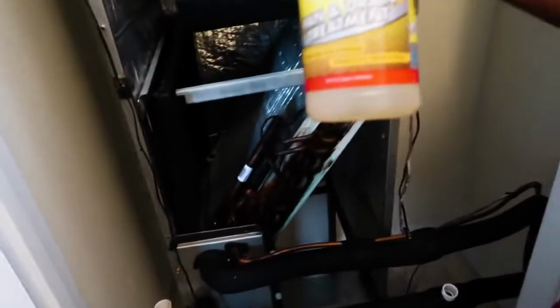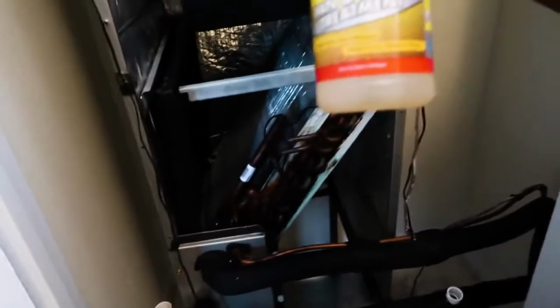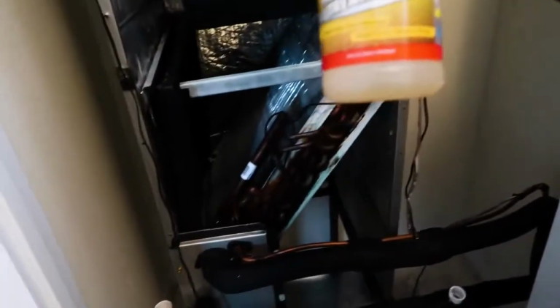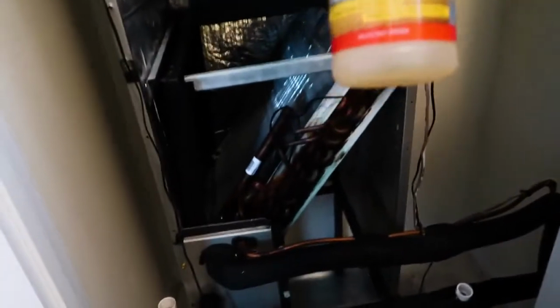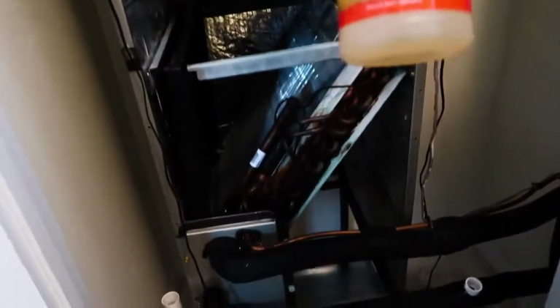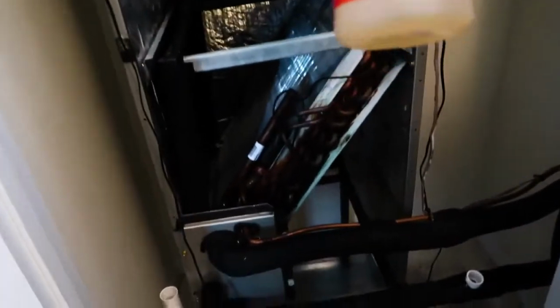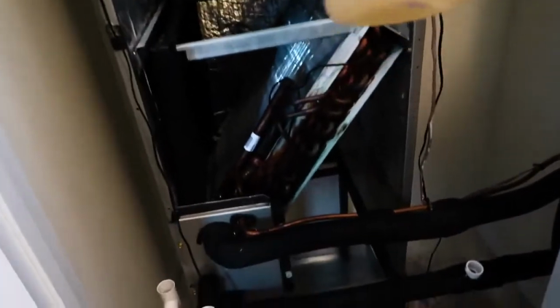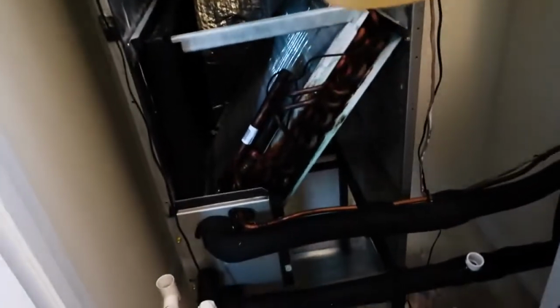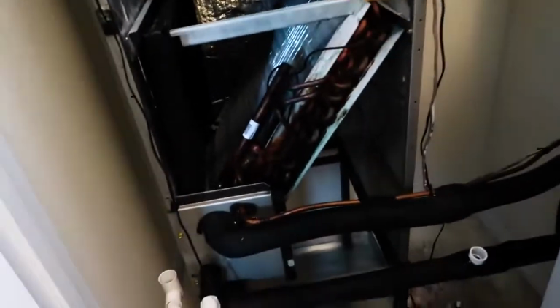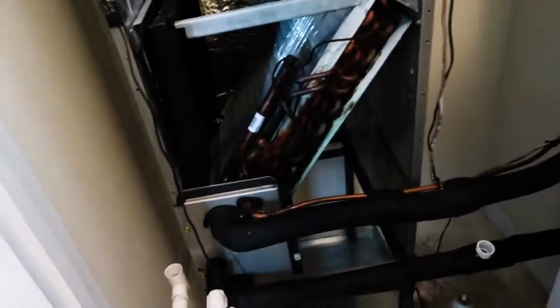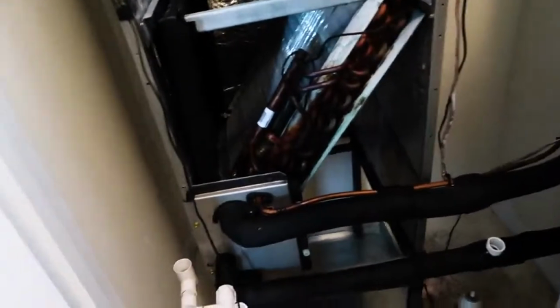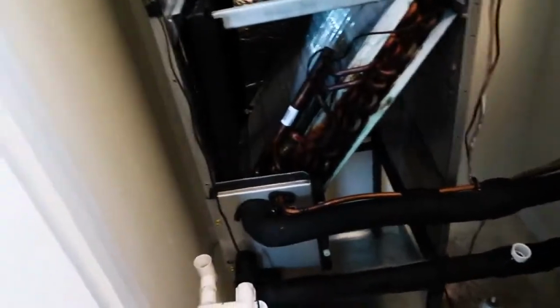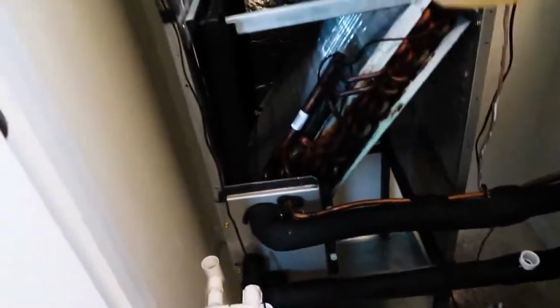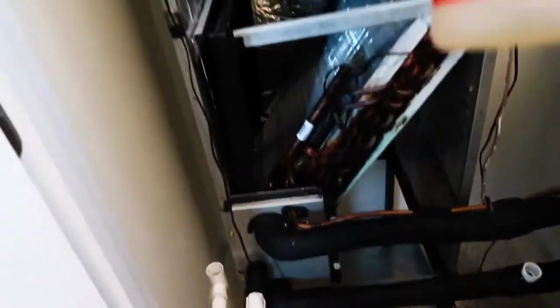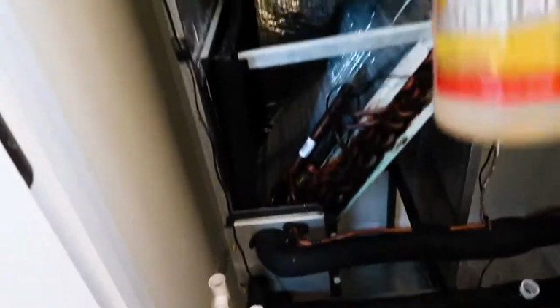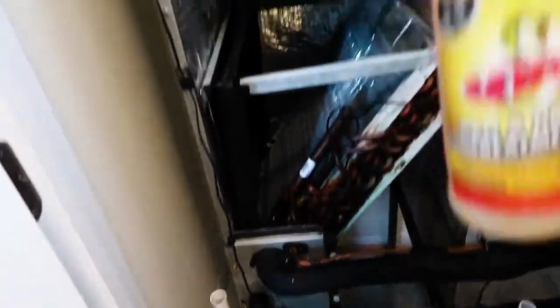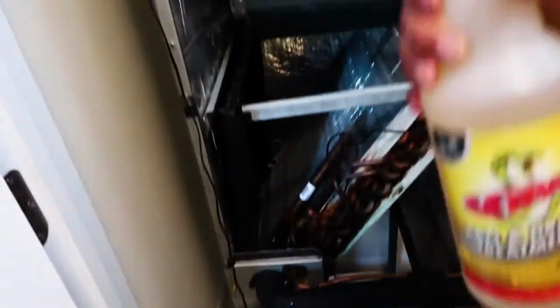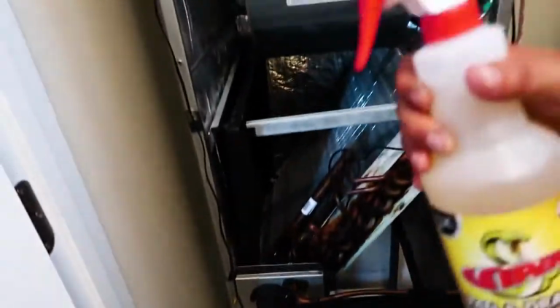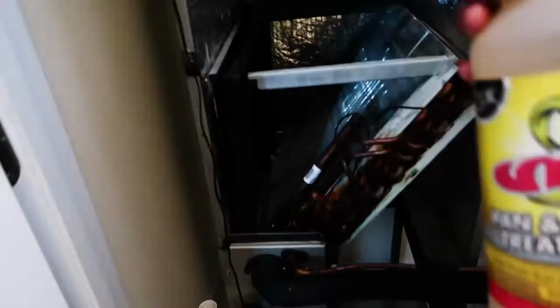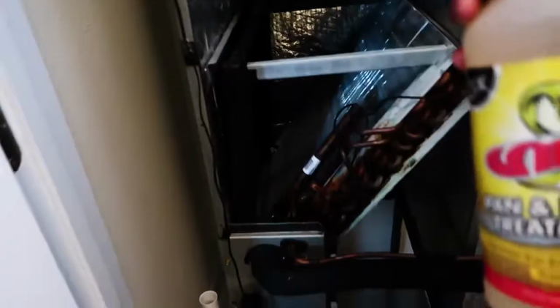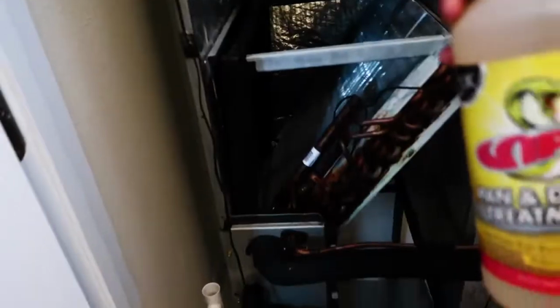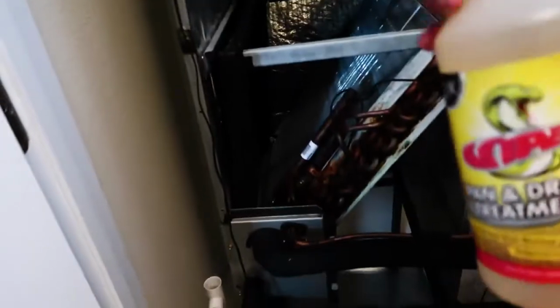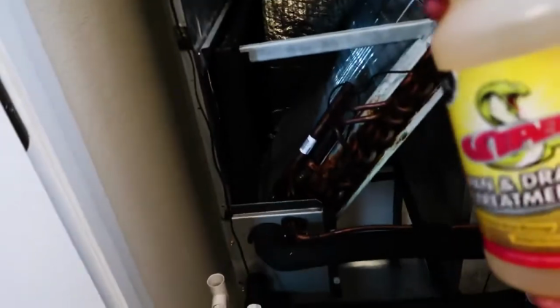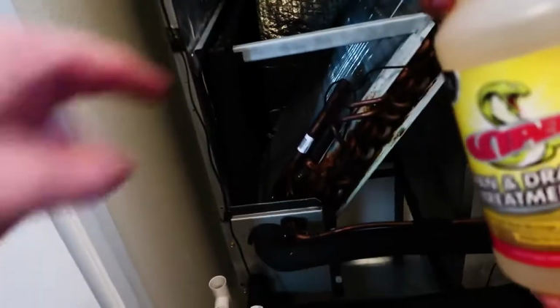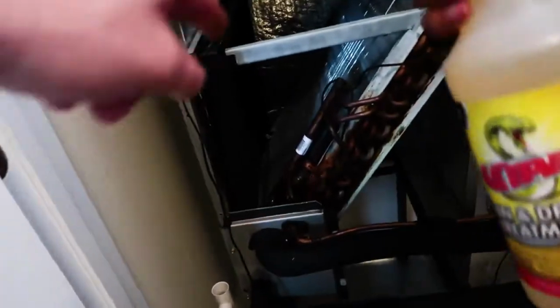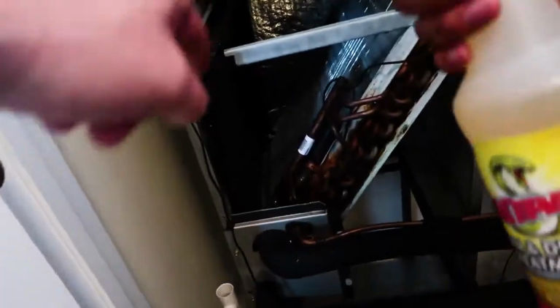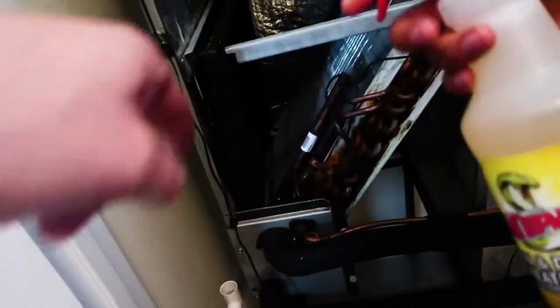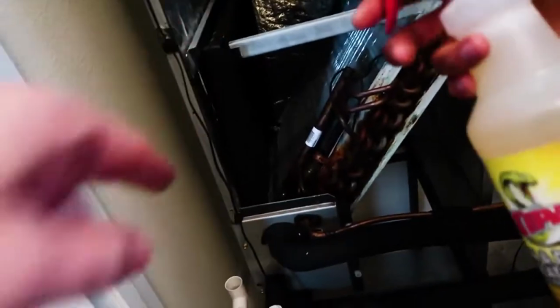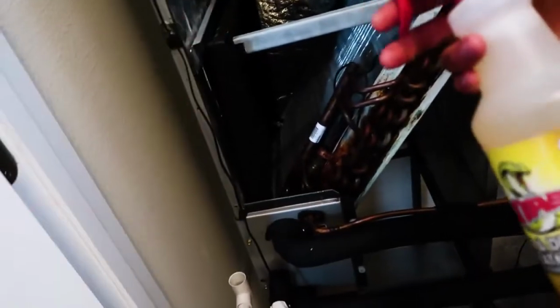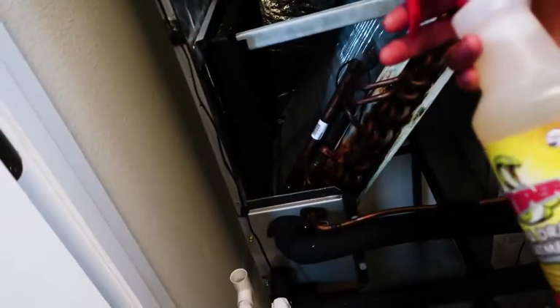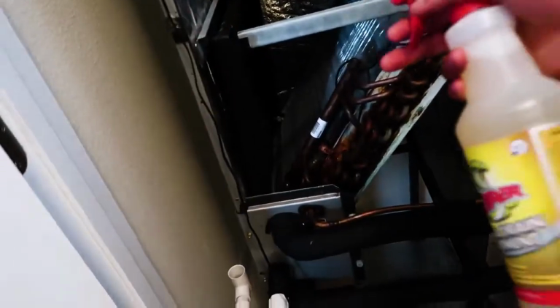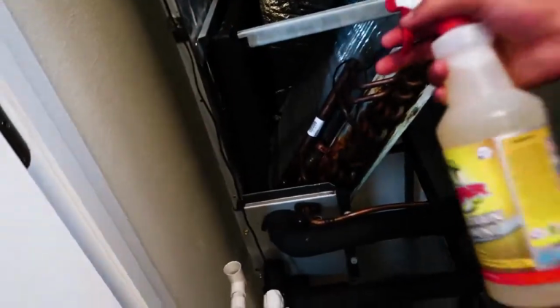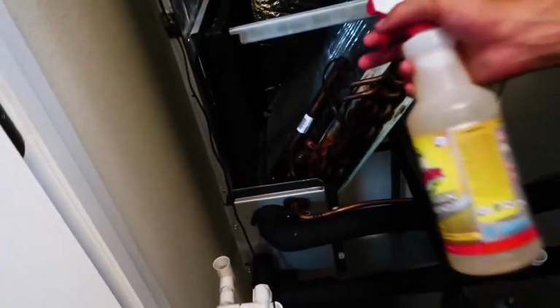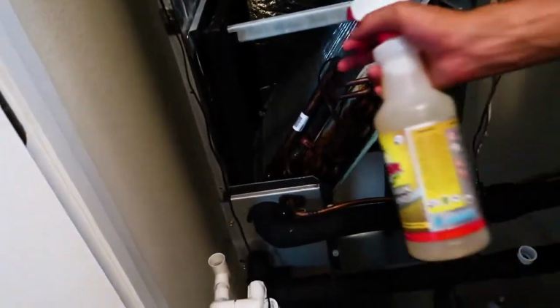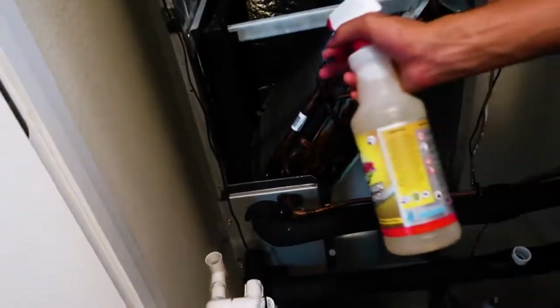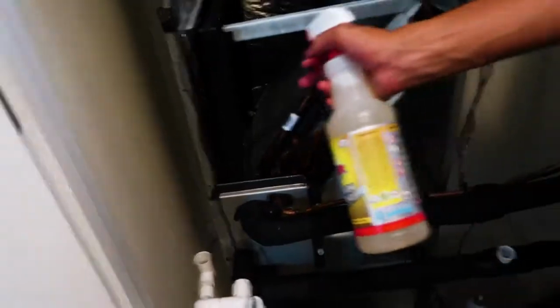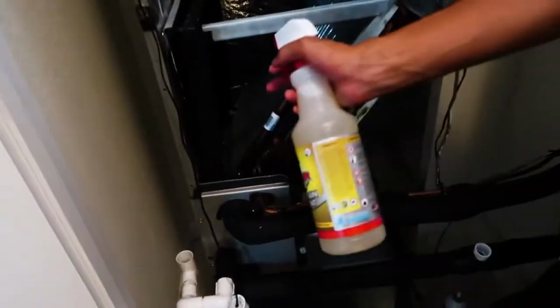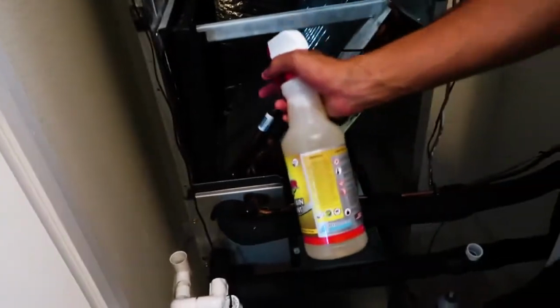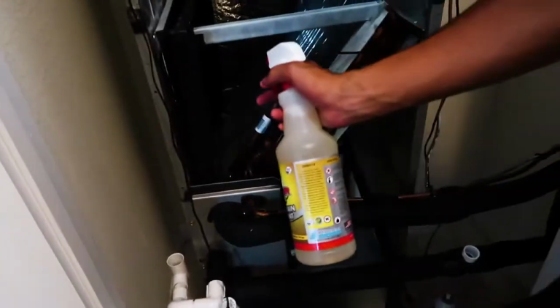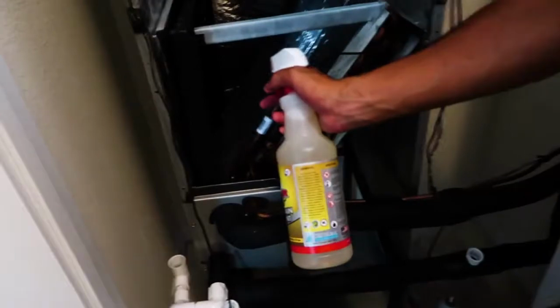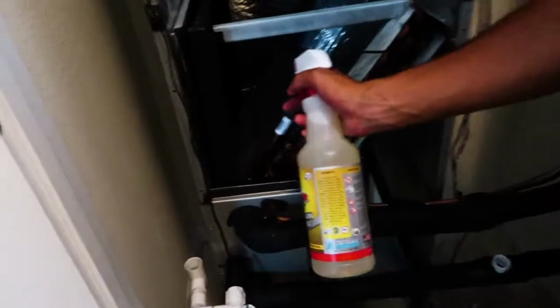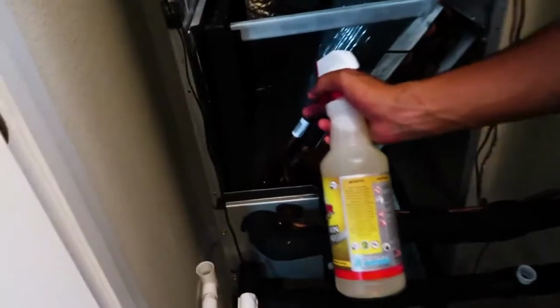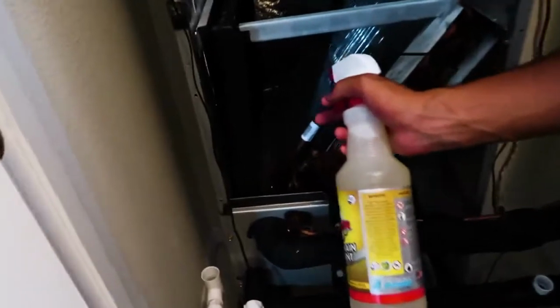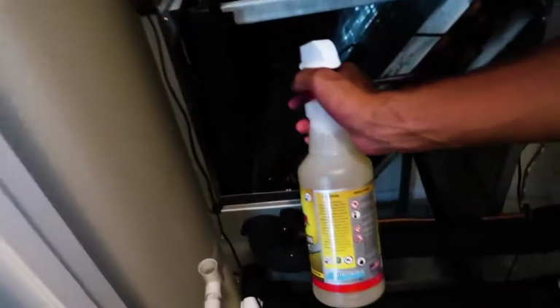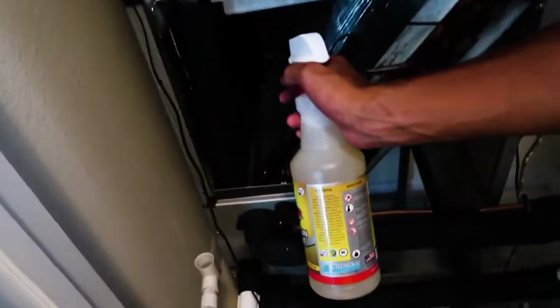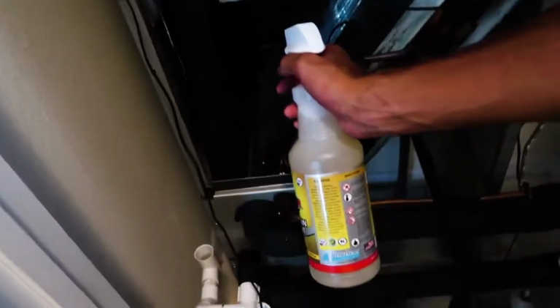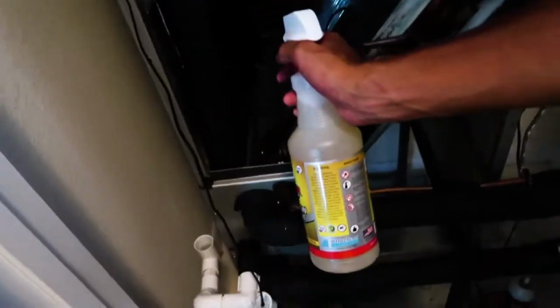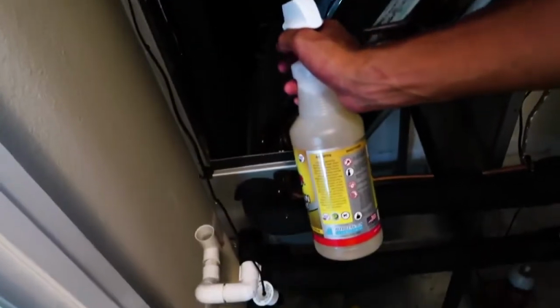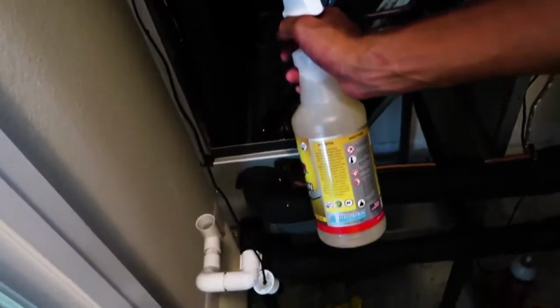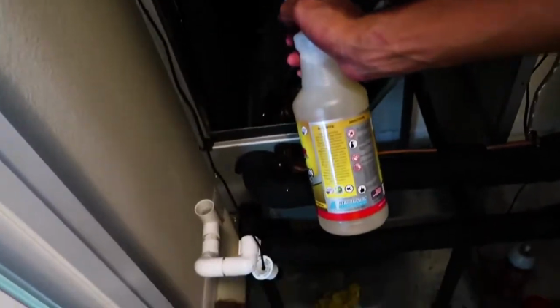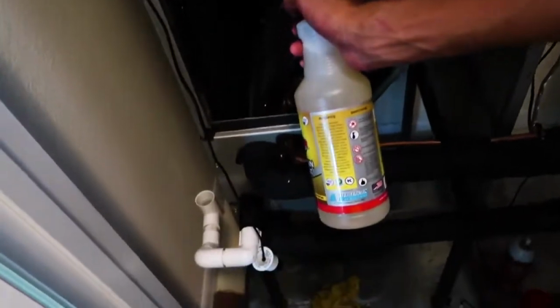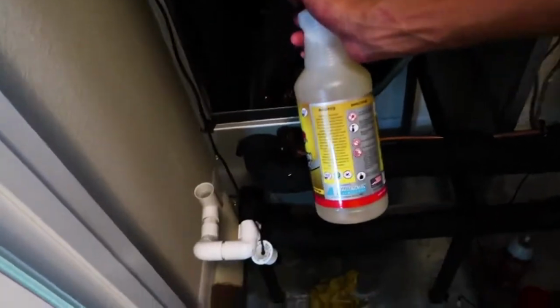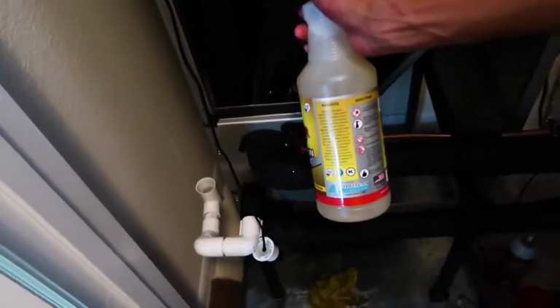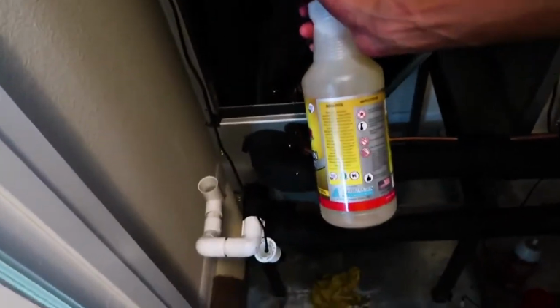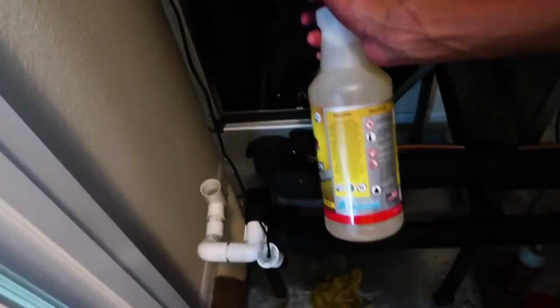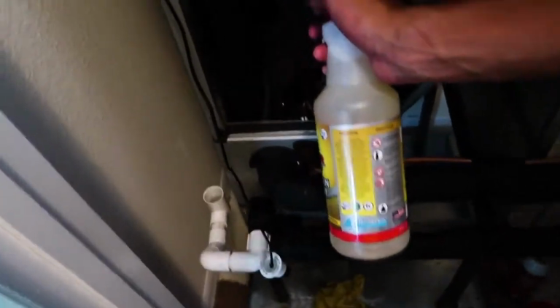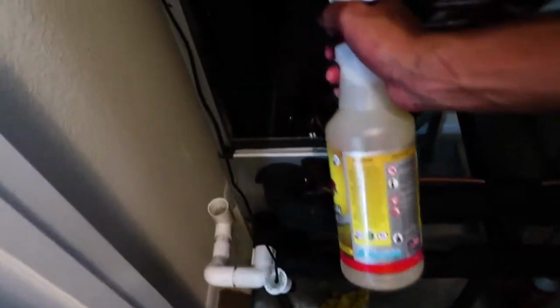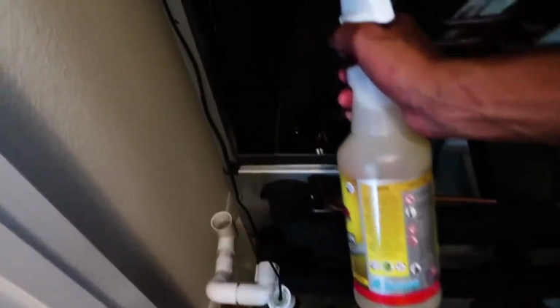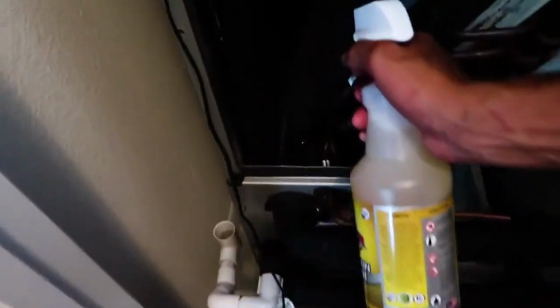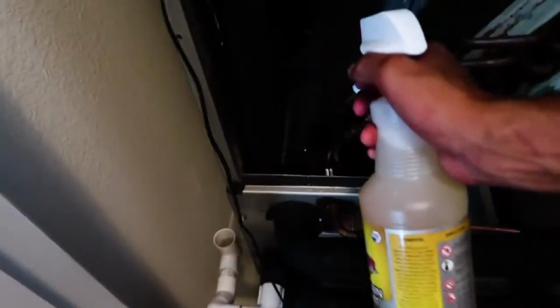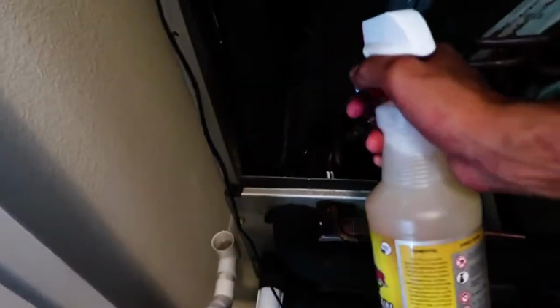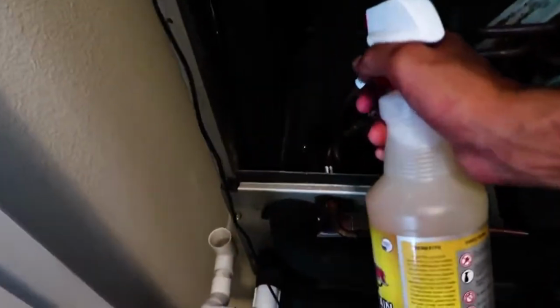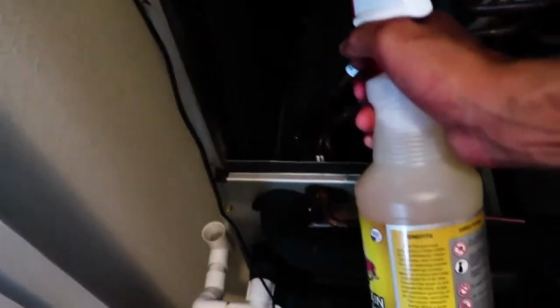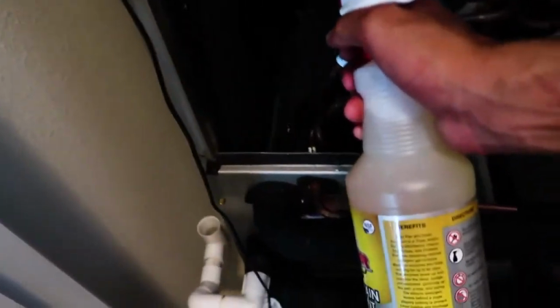All we're going to do is just spray down the drain pan edge there, and then just the first row or so of tubing.